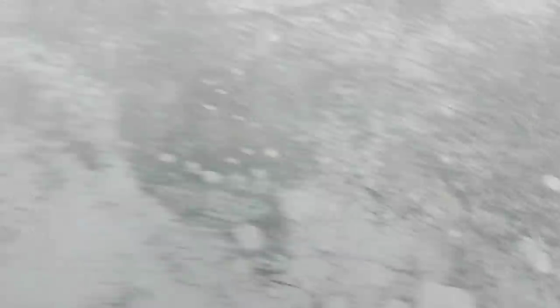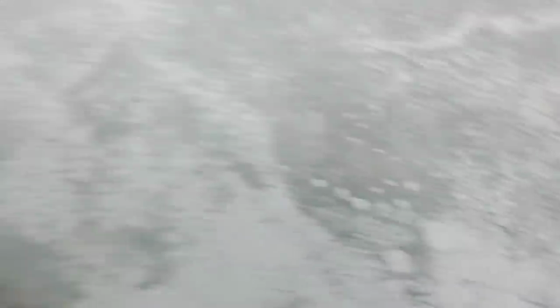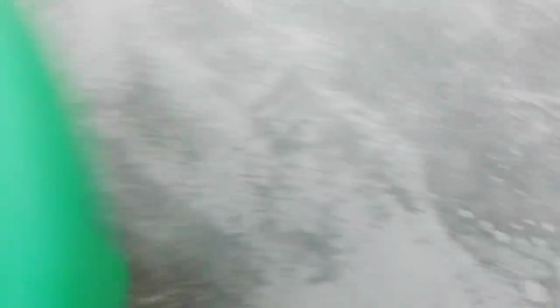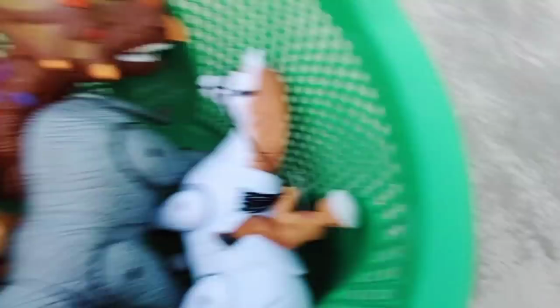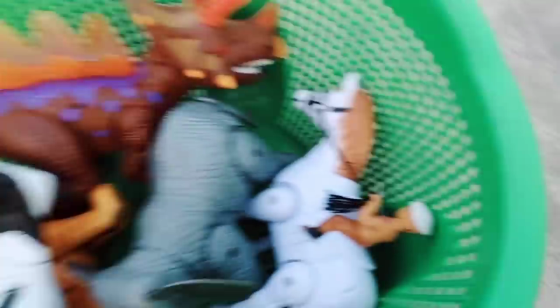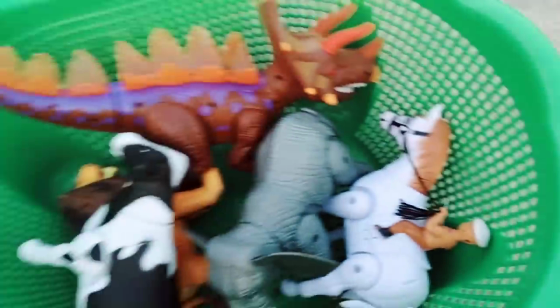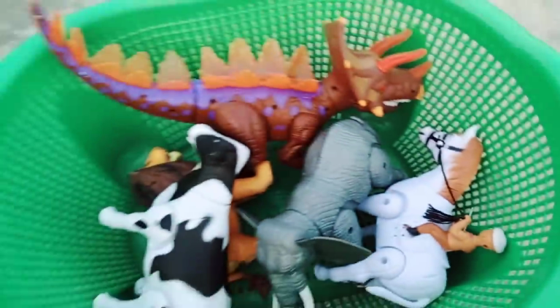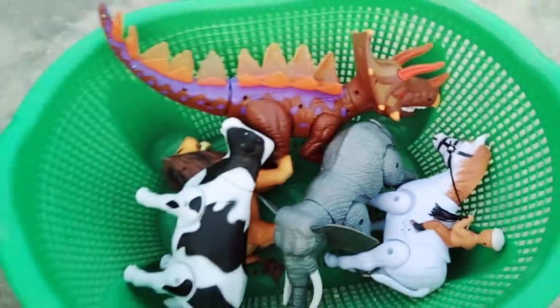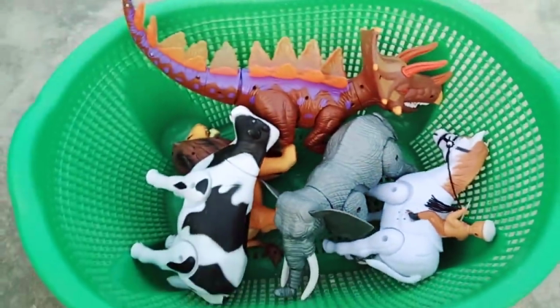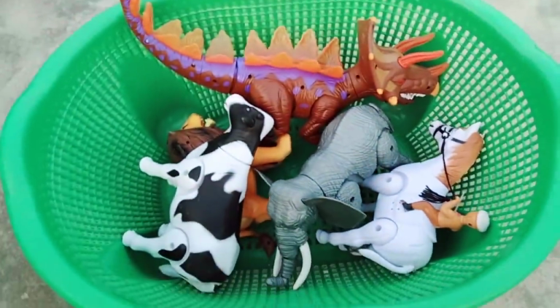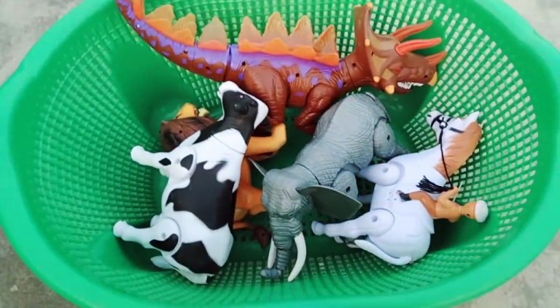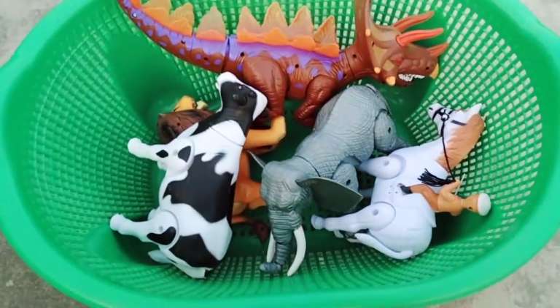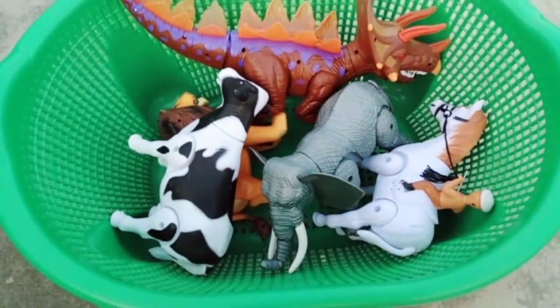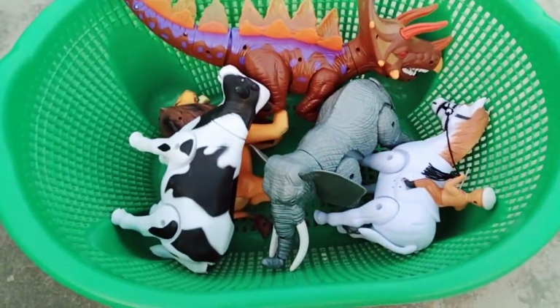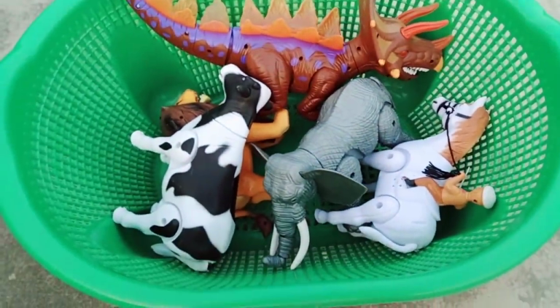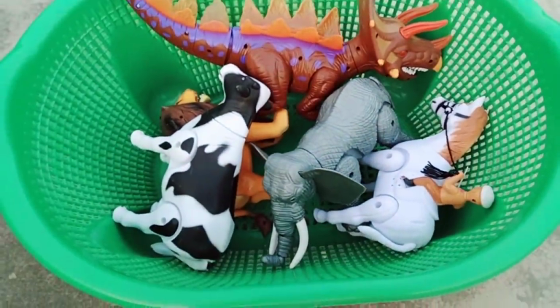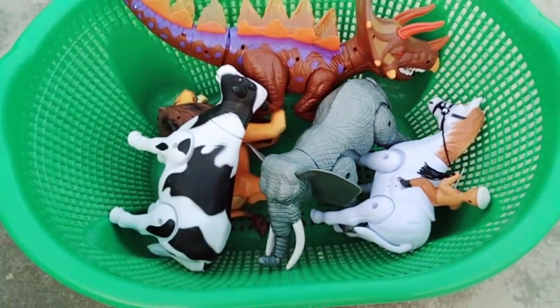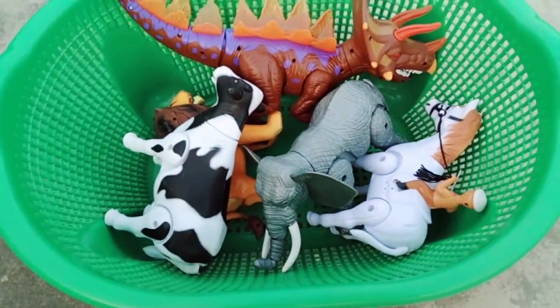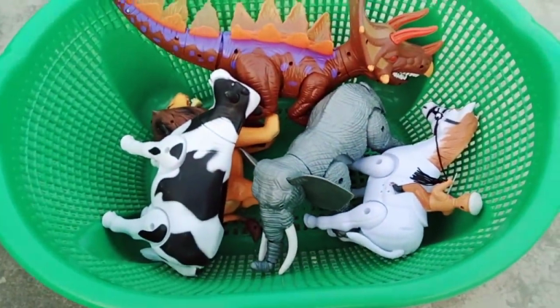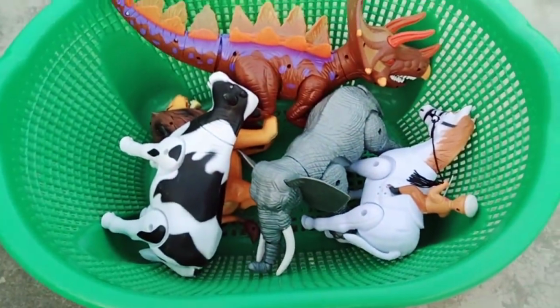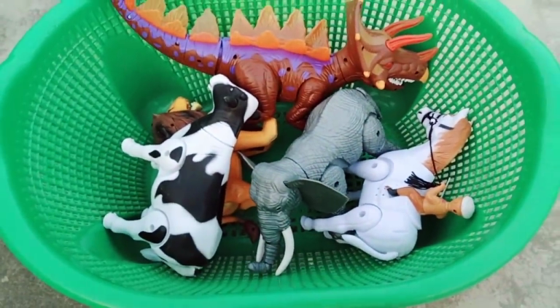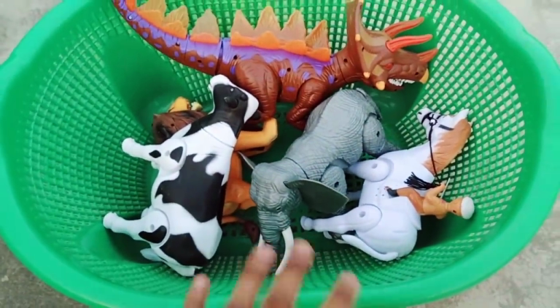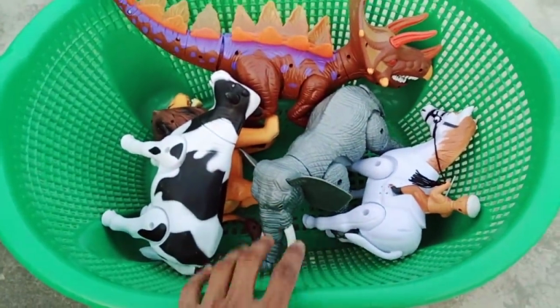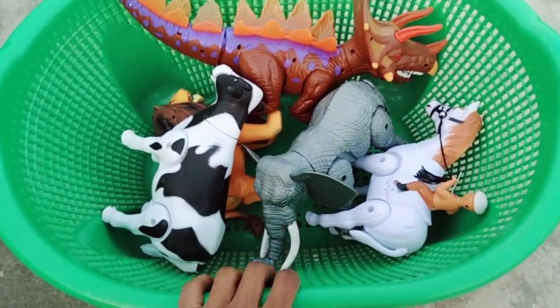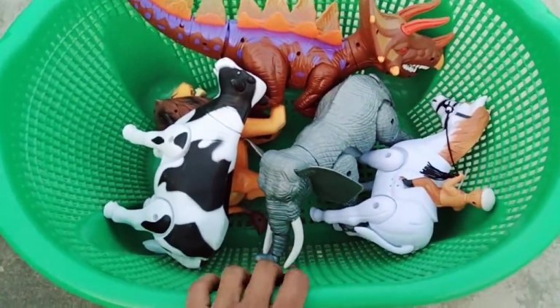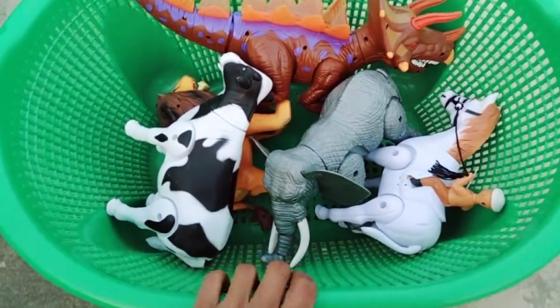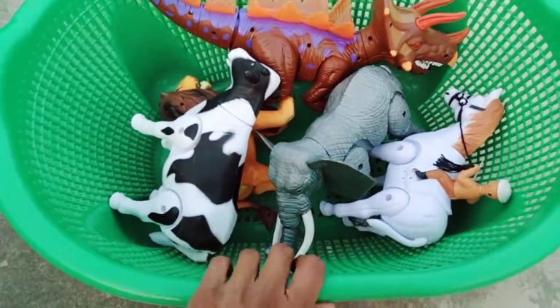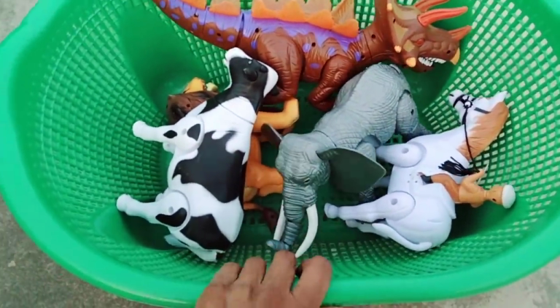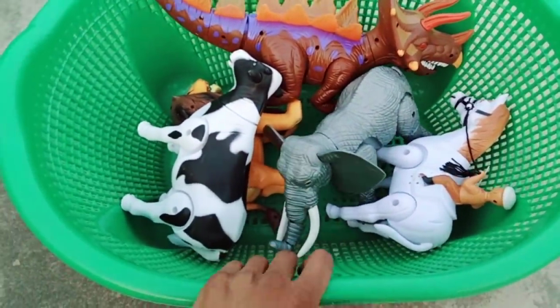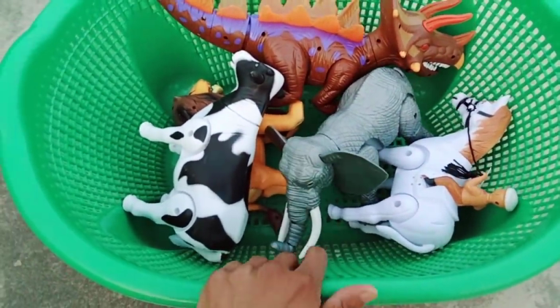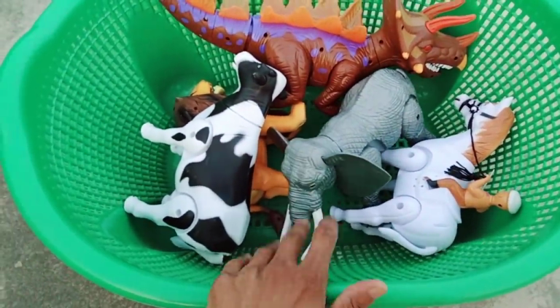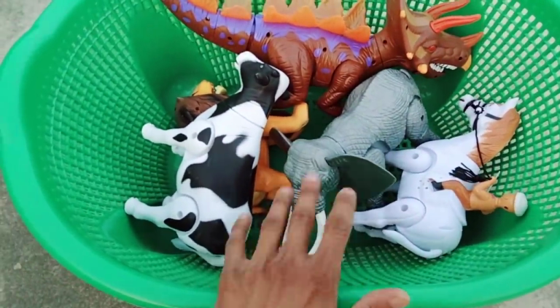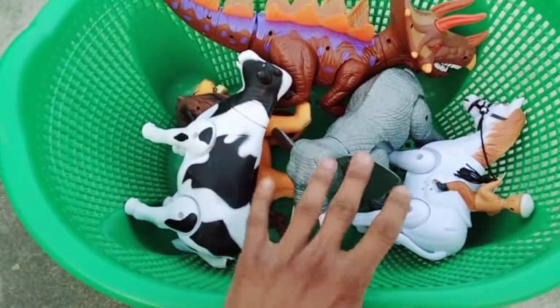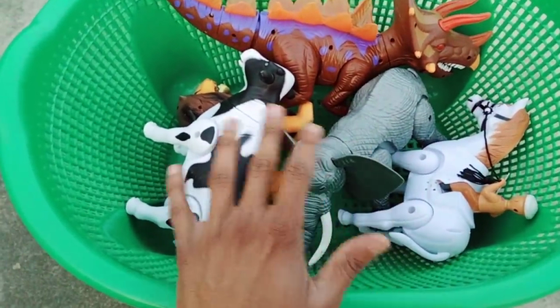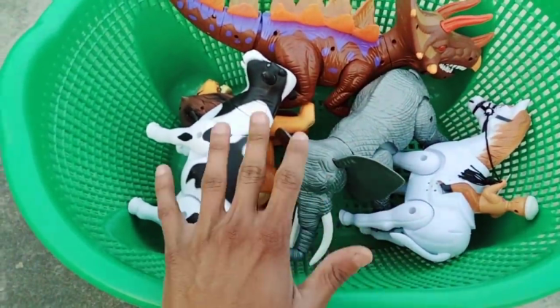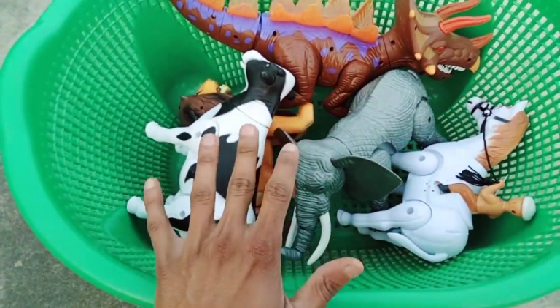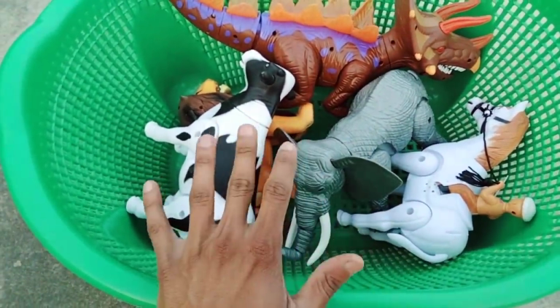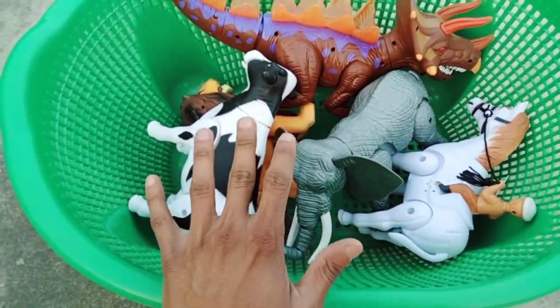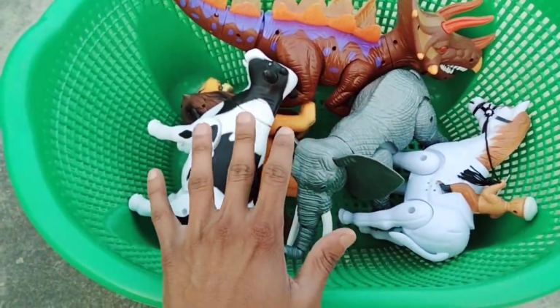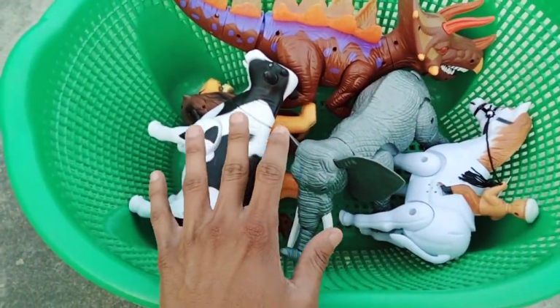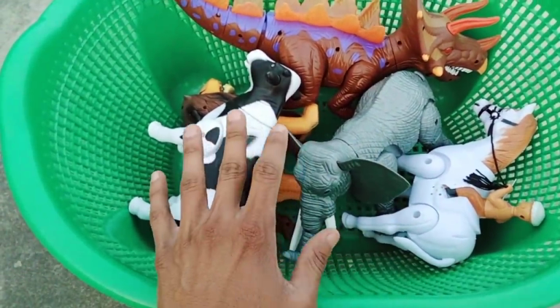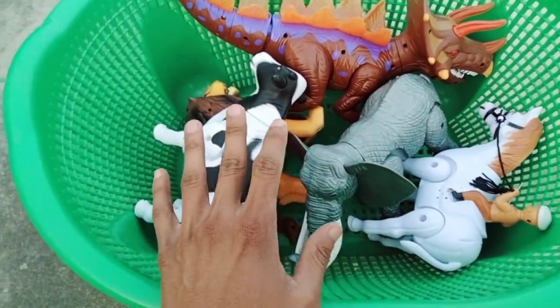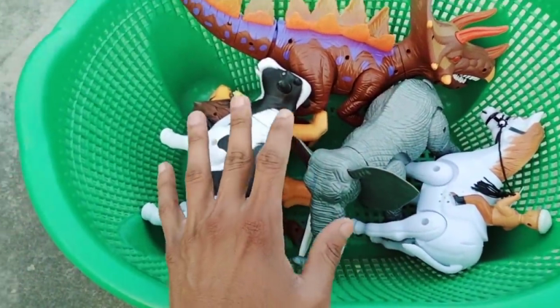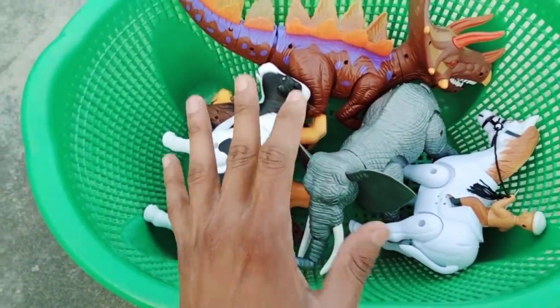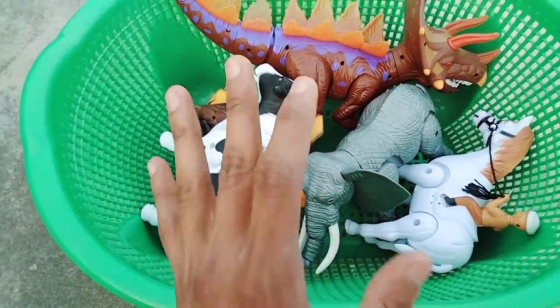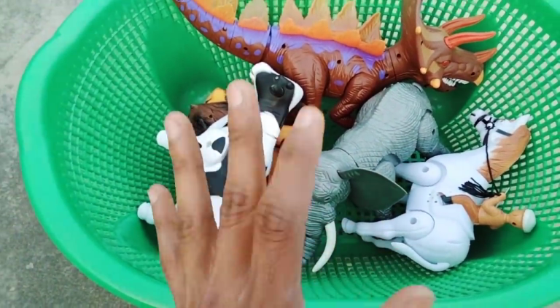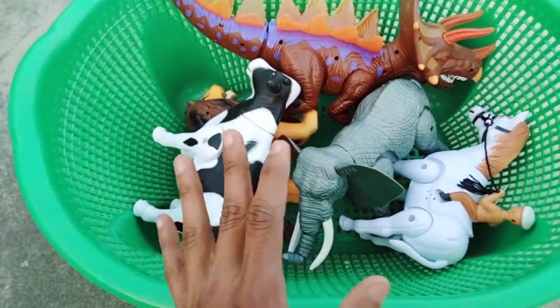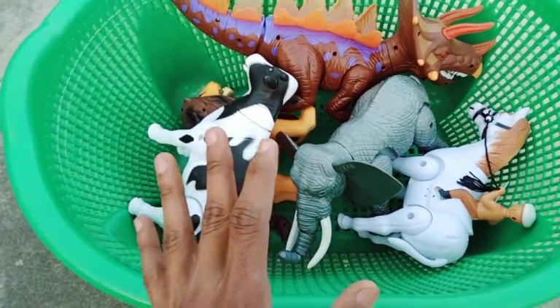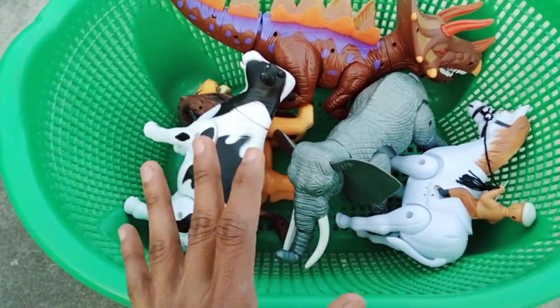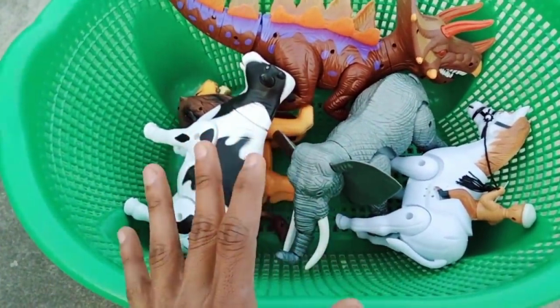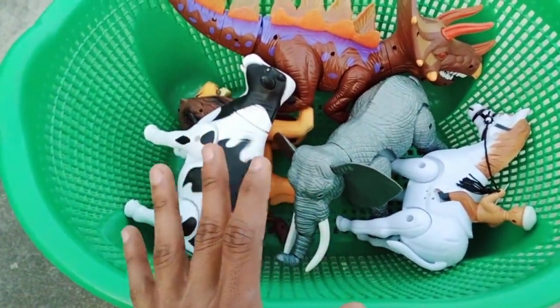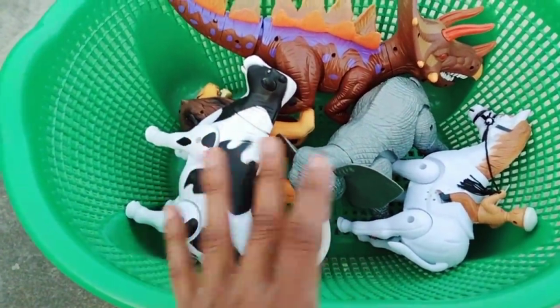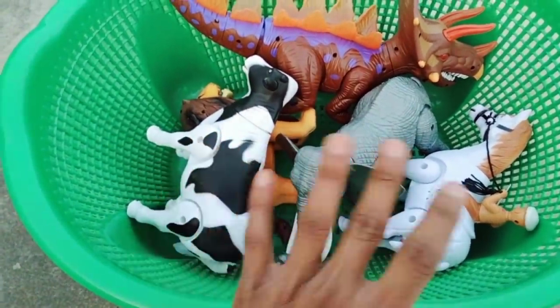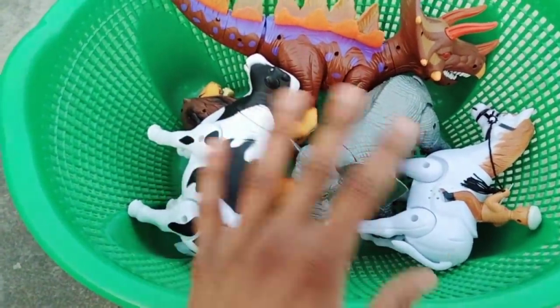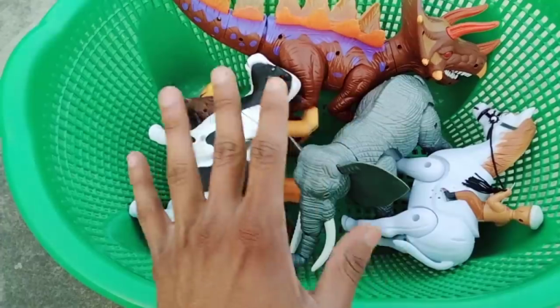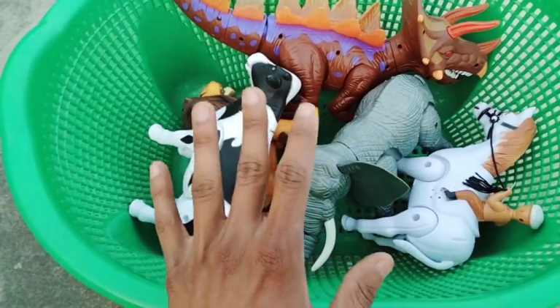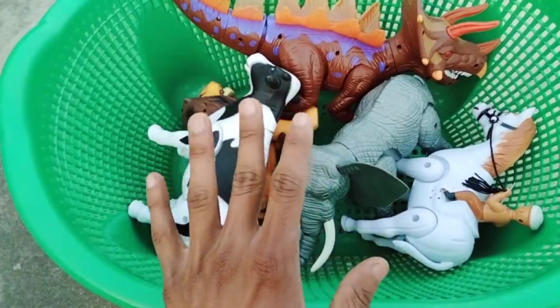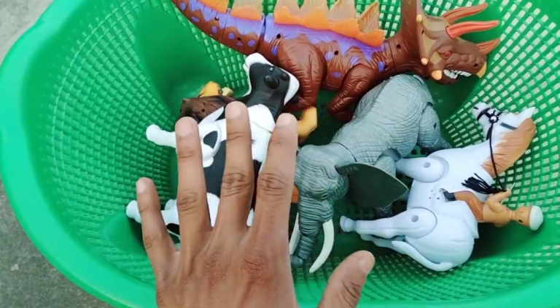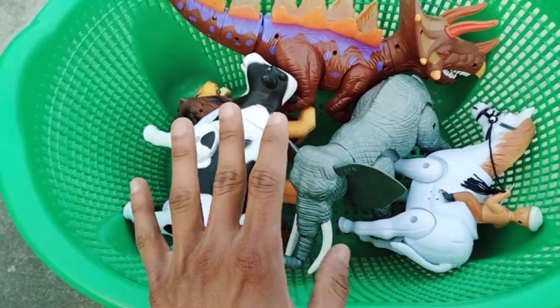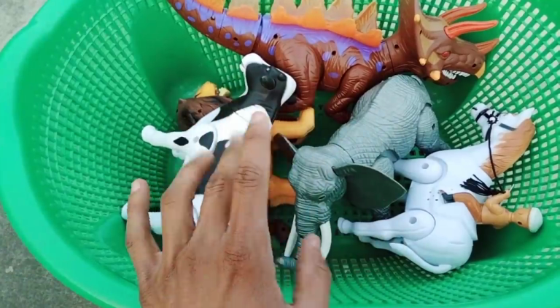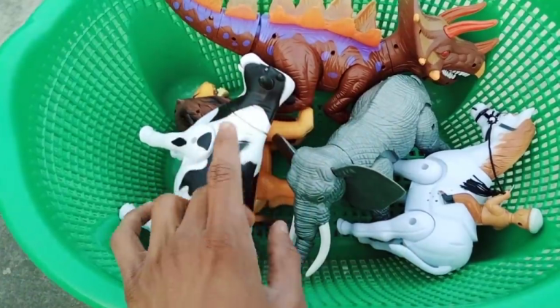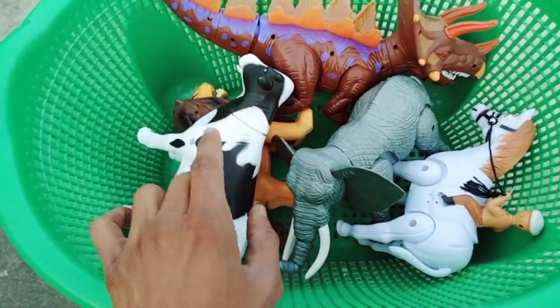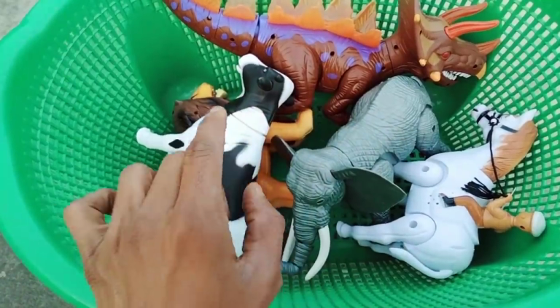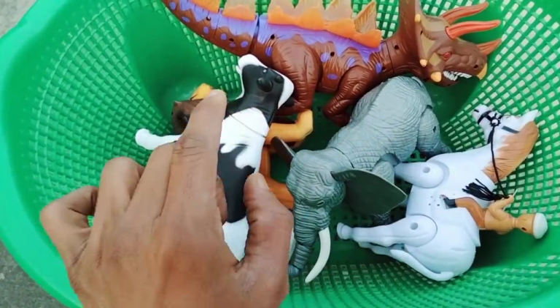Hey guys, welcome to my new video — a battery operated animals review. Let's get started!